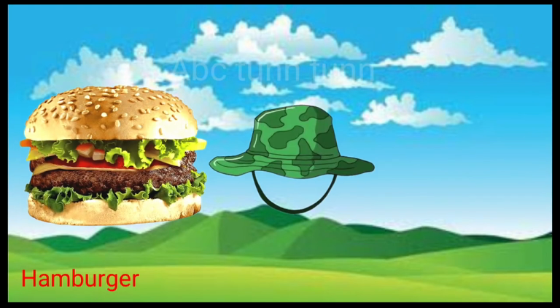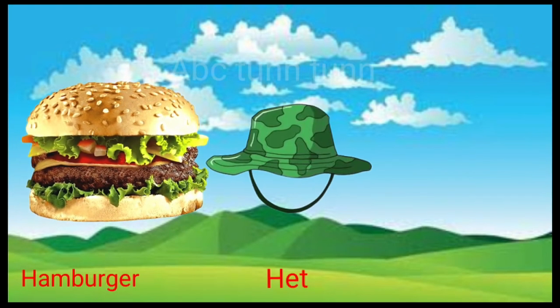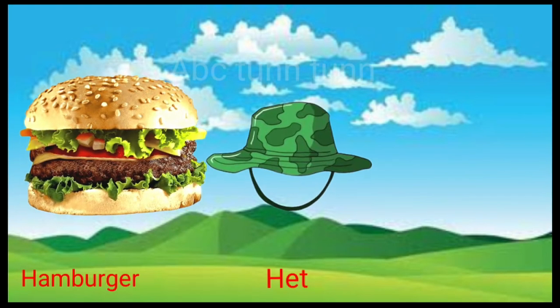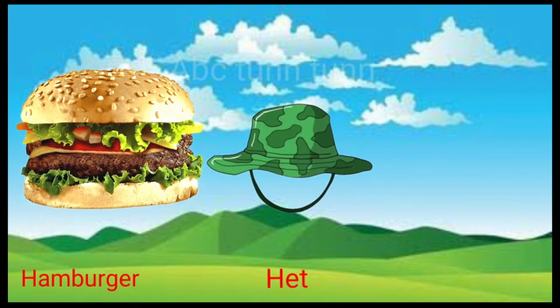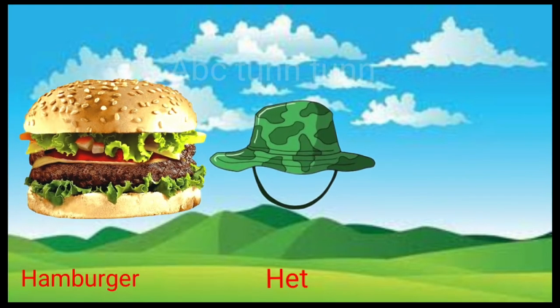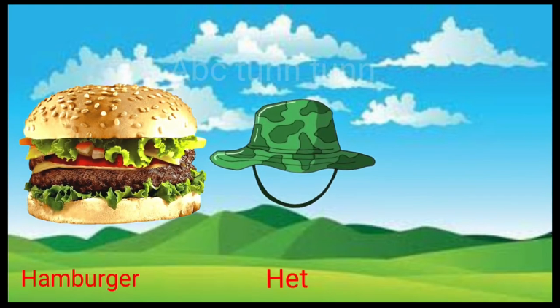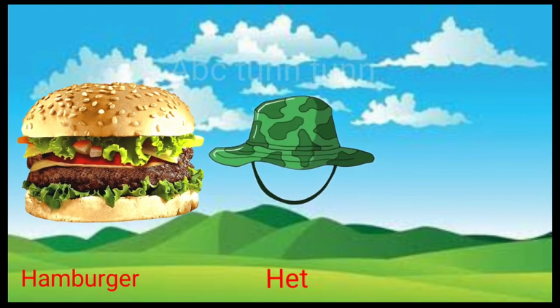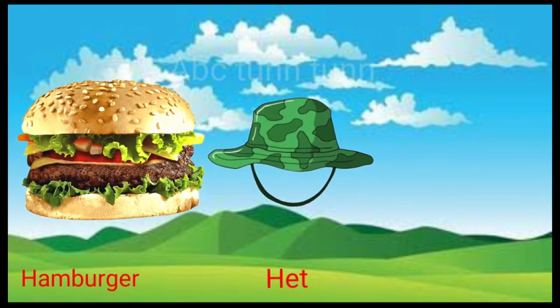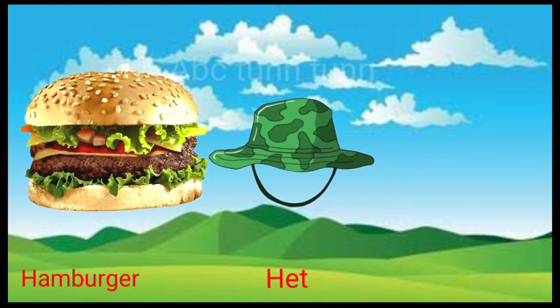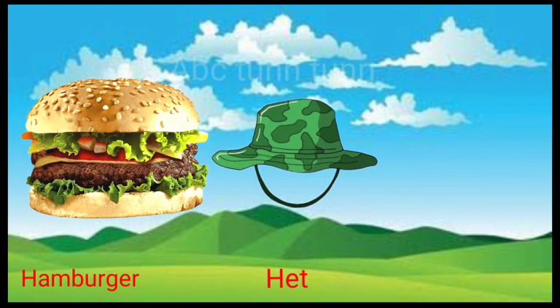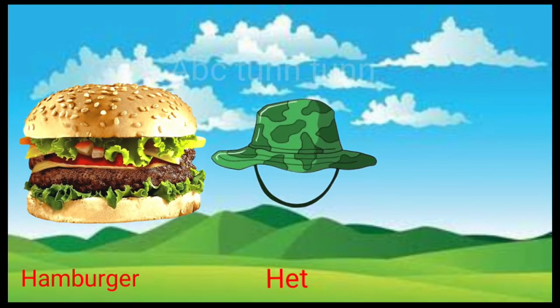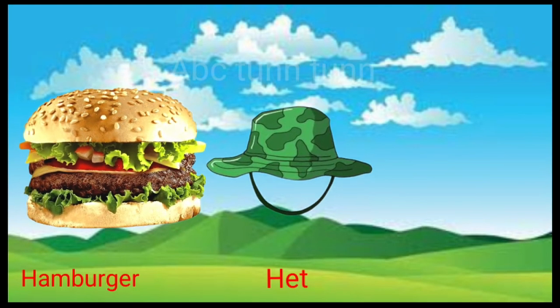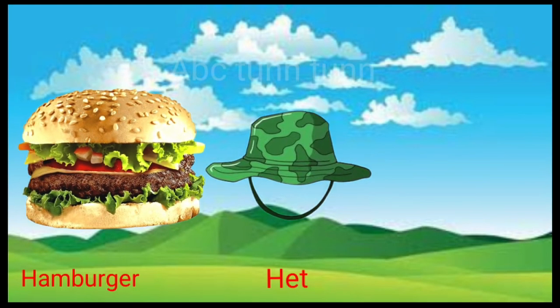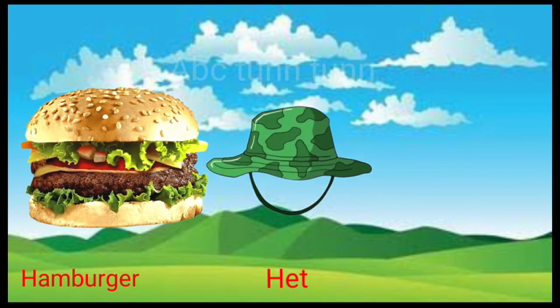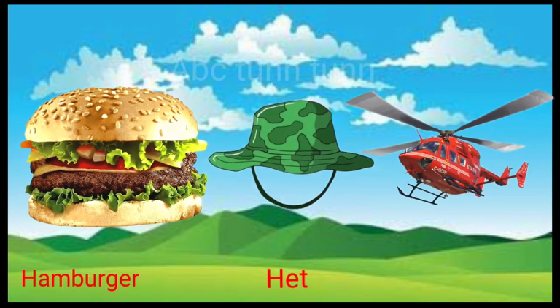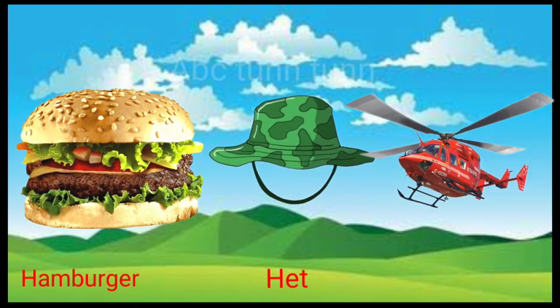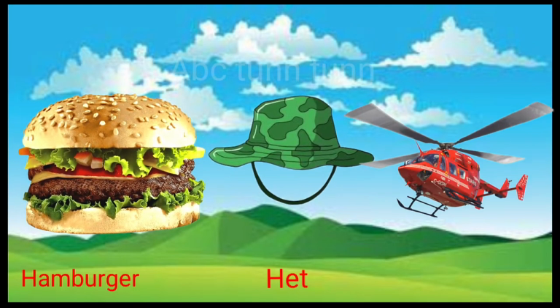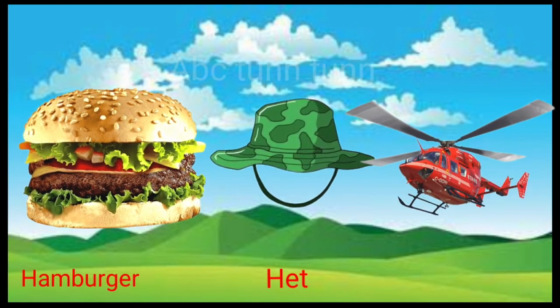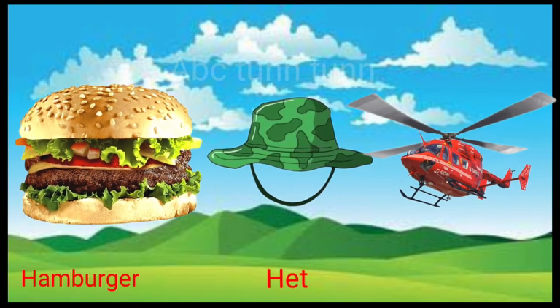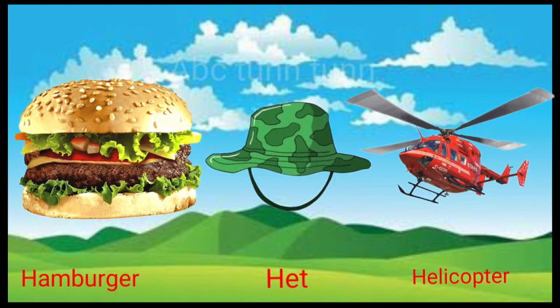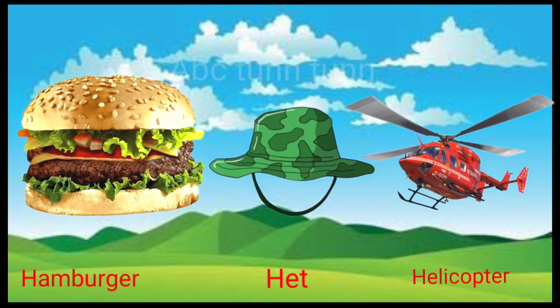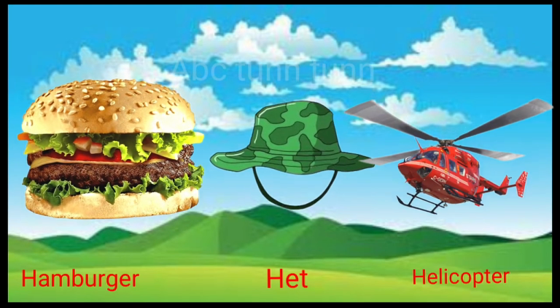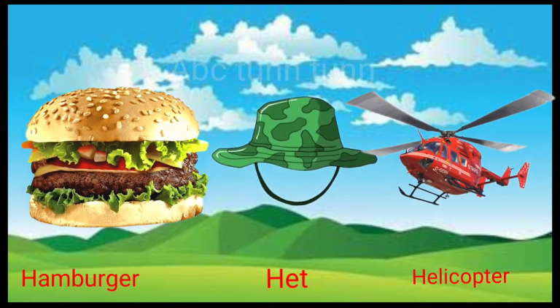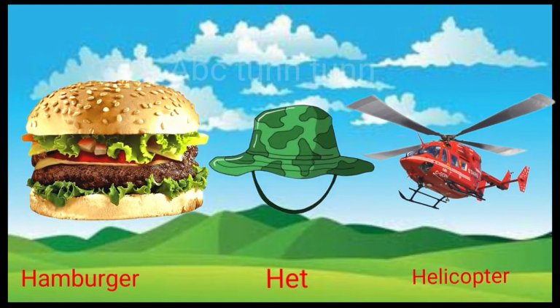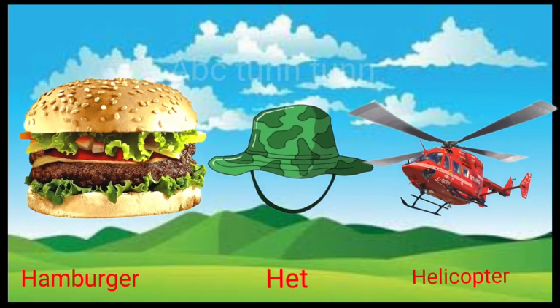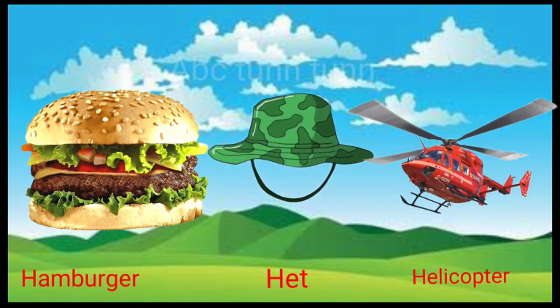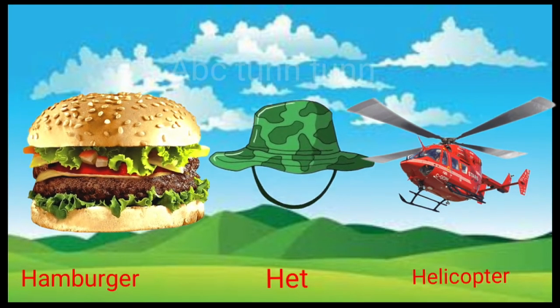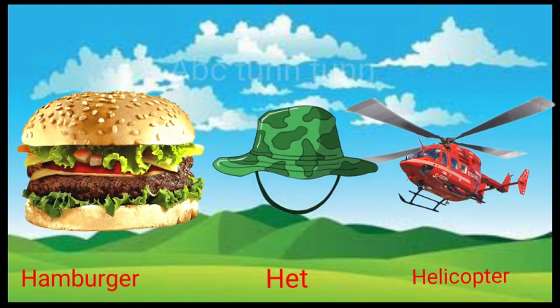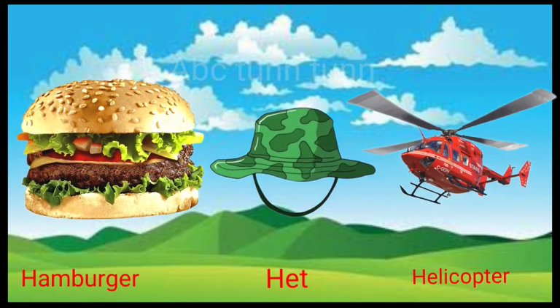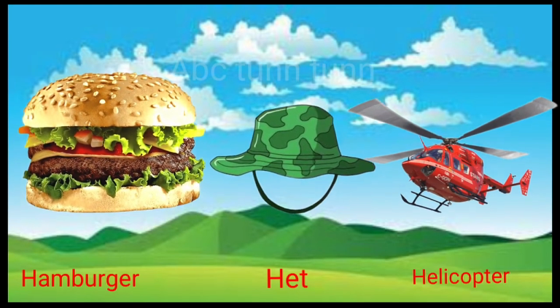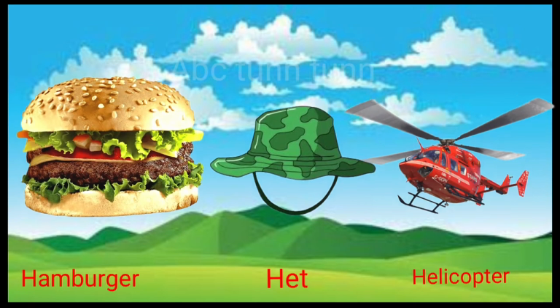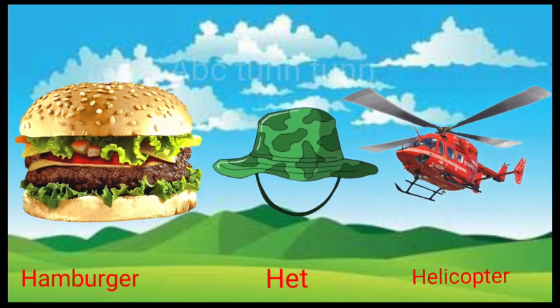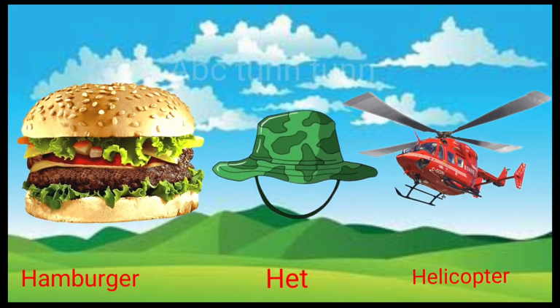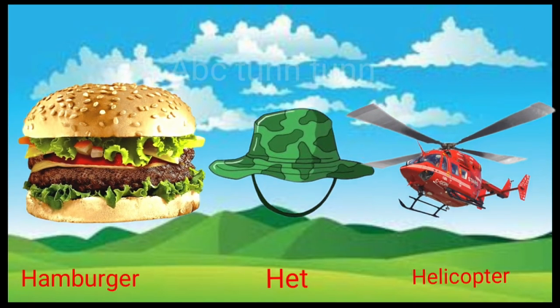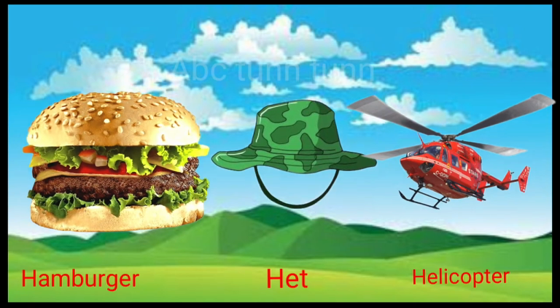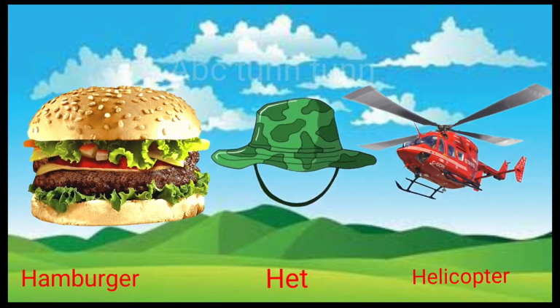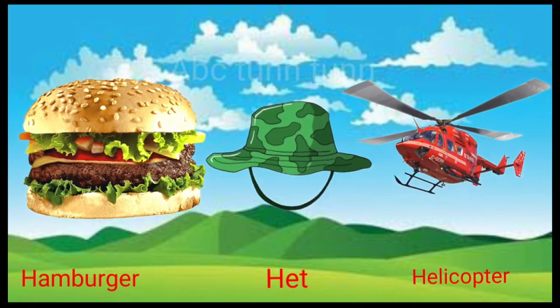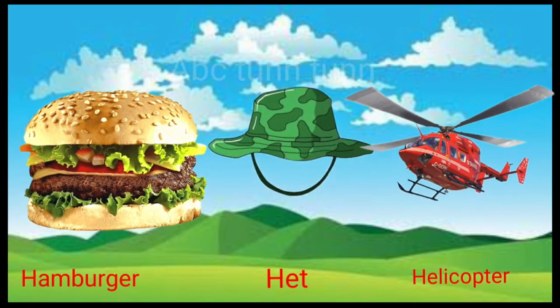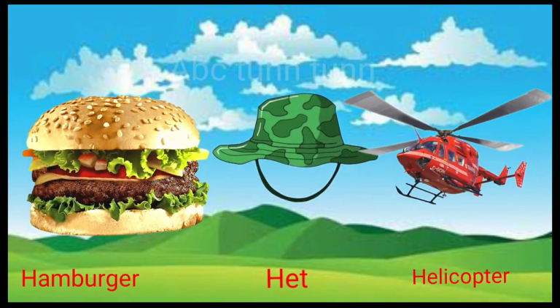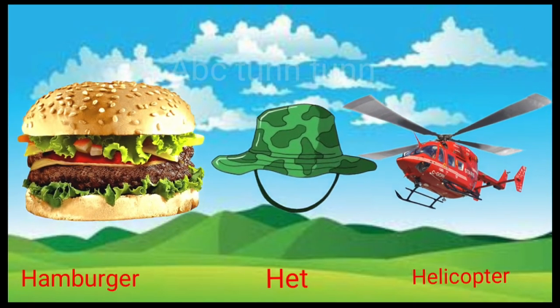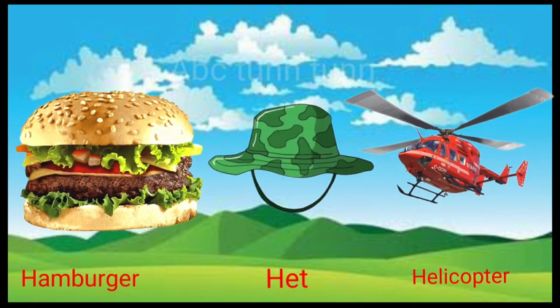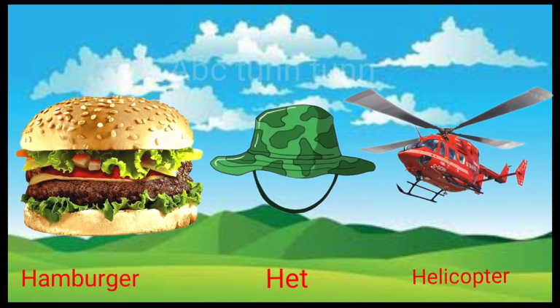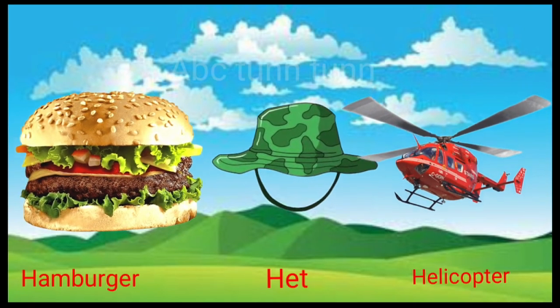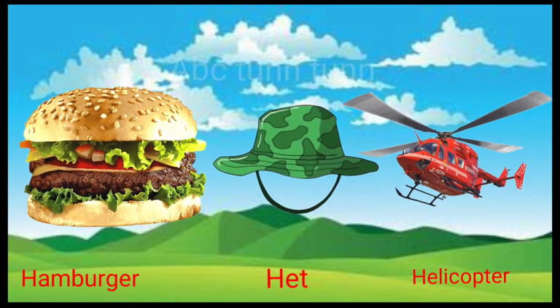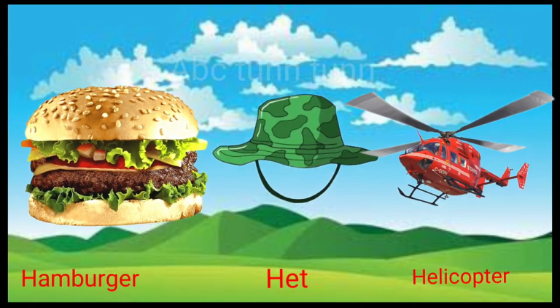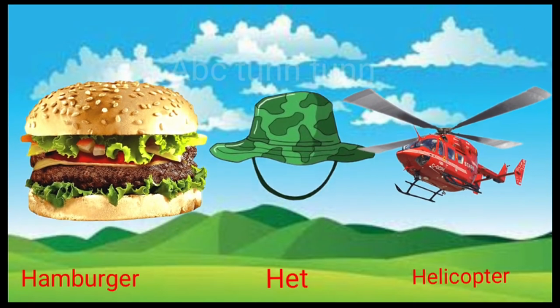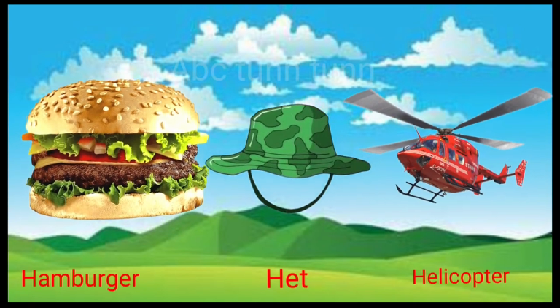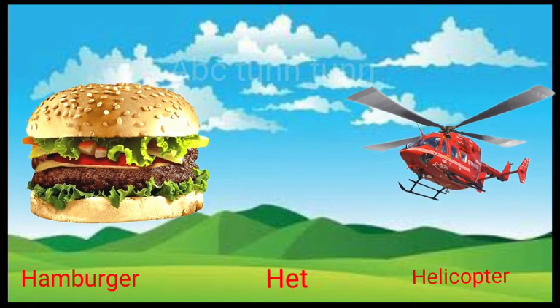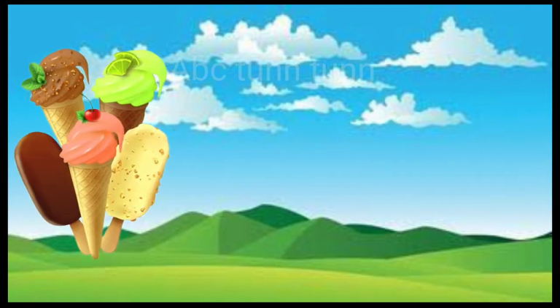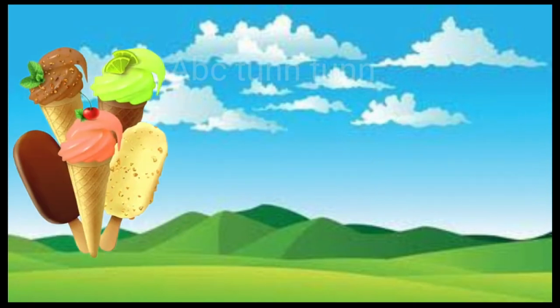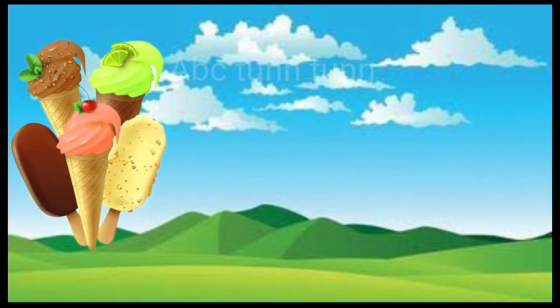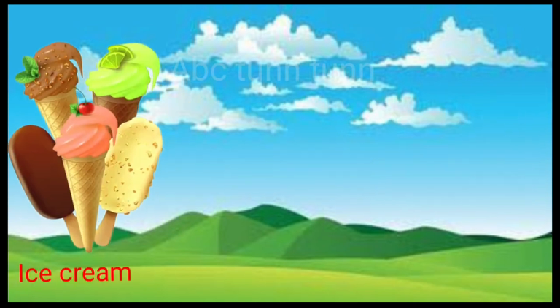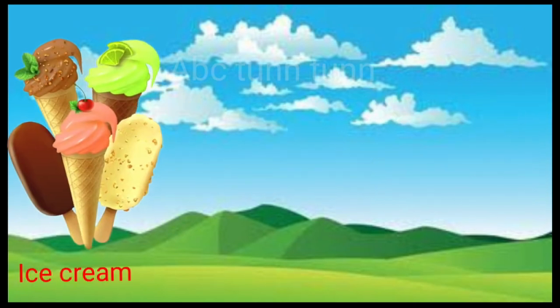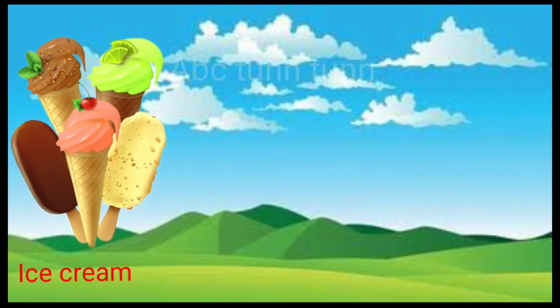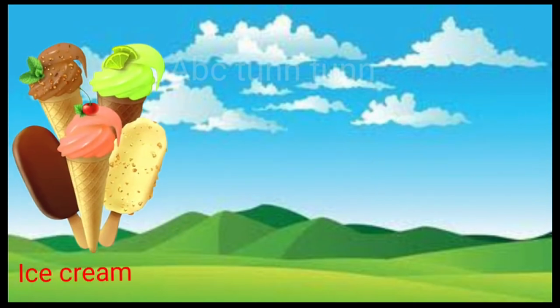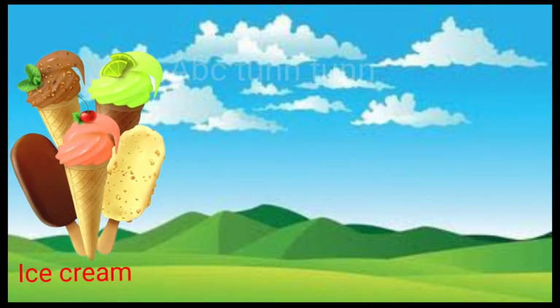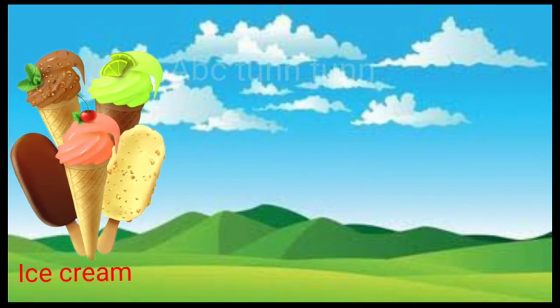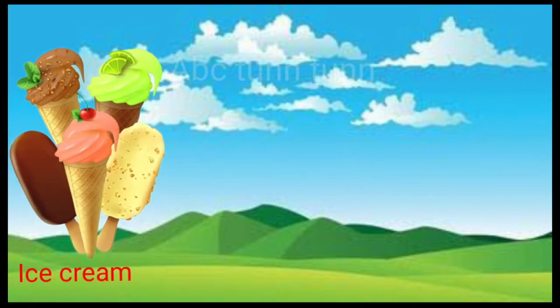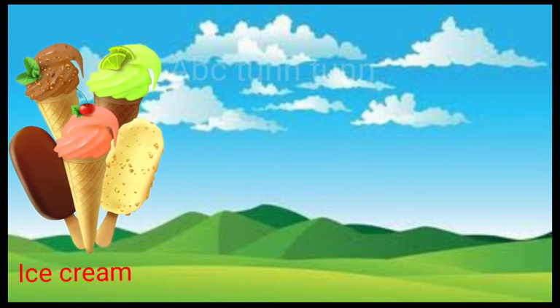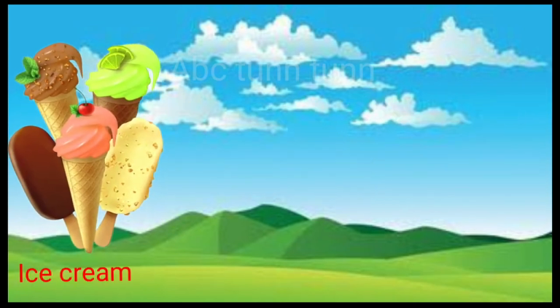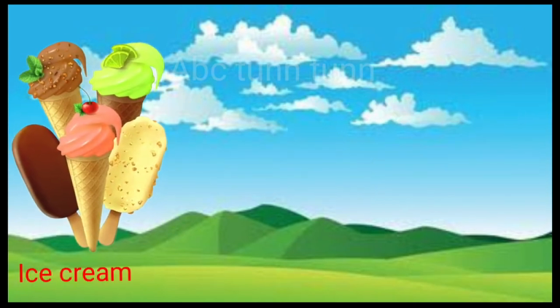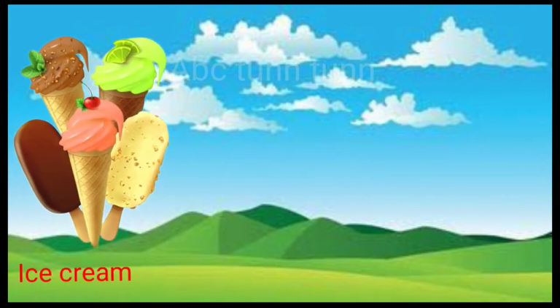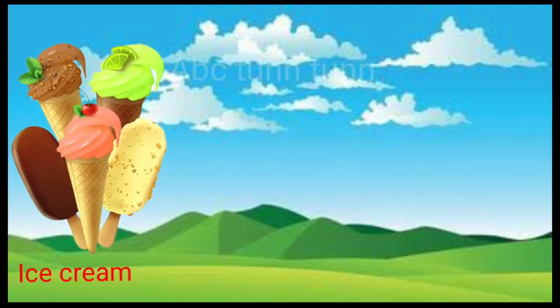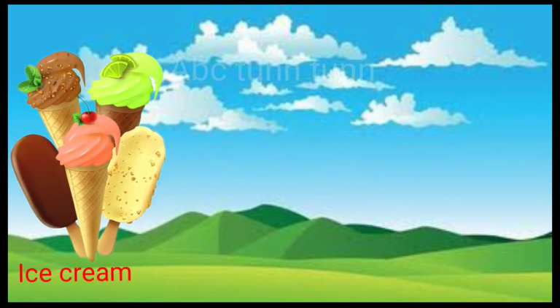H is for hamburger. H is for hat. H is for helicopter. Ha, ha, ha.